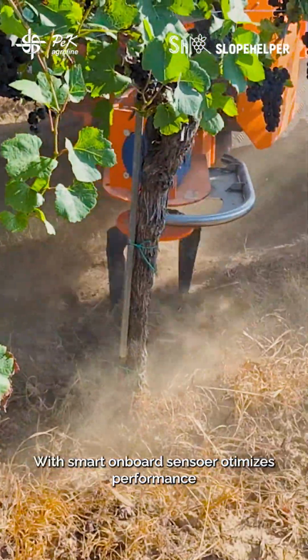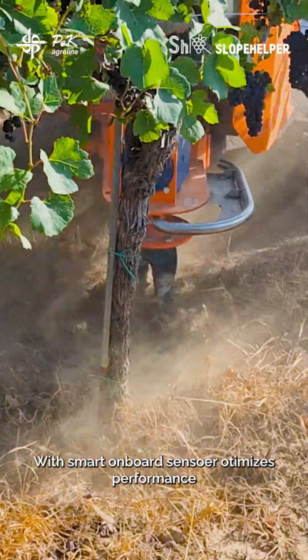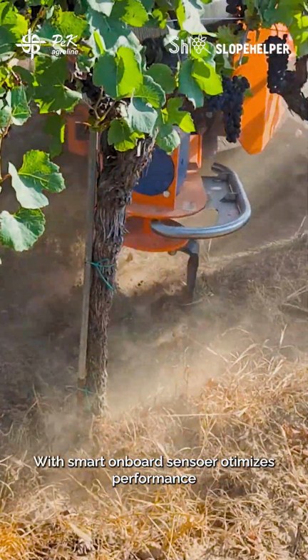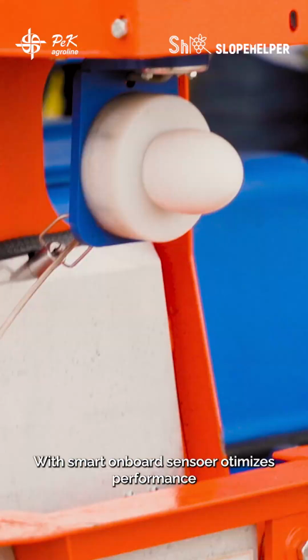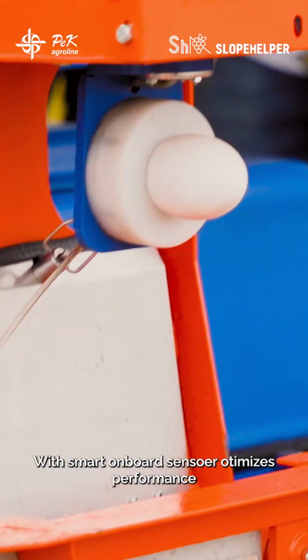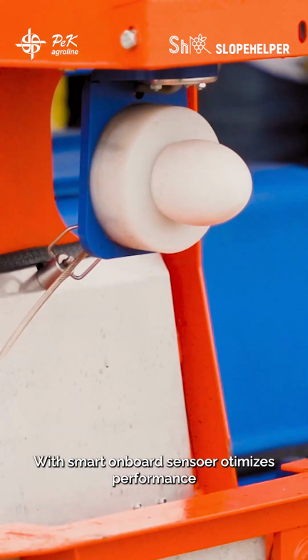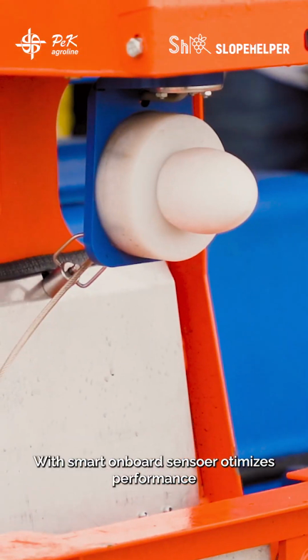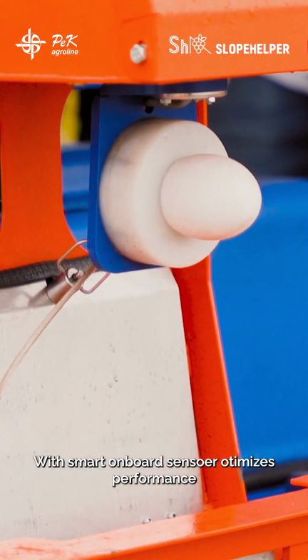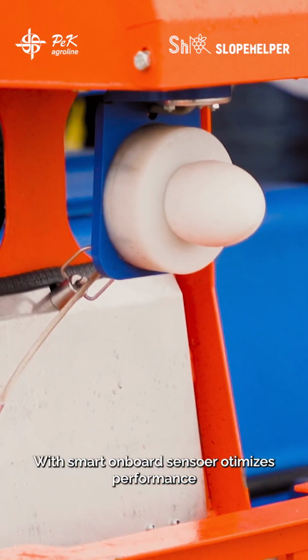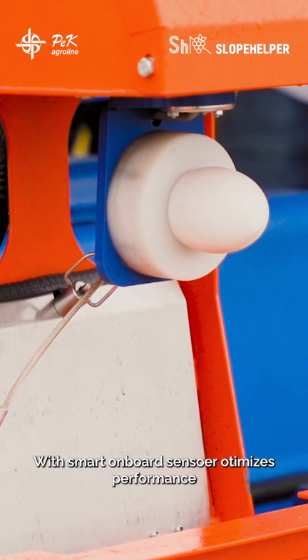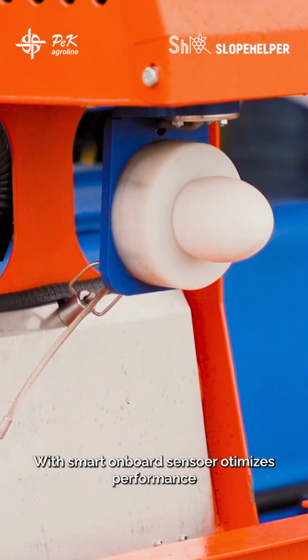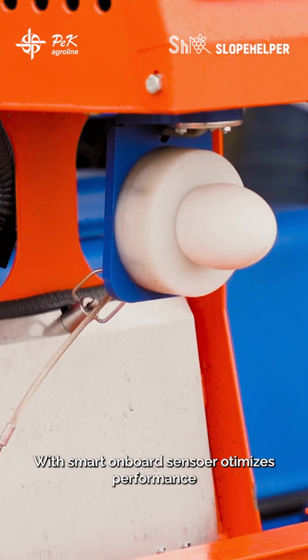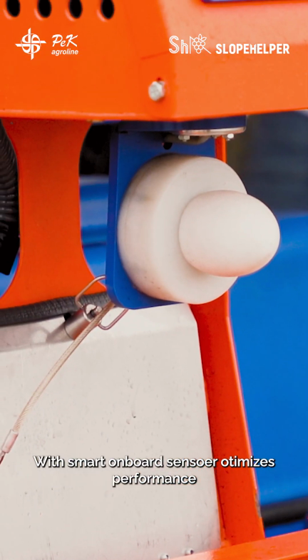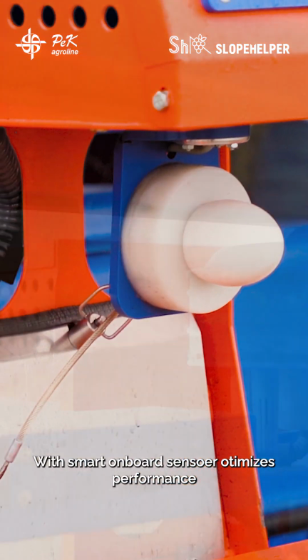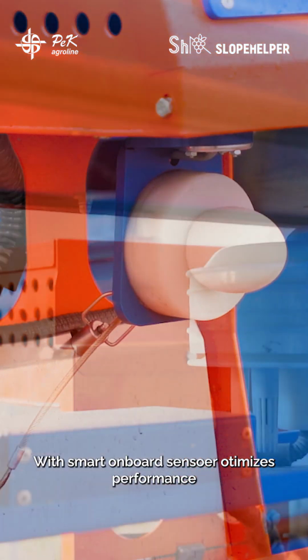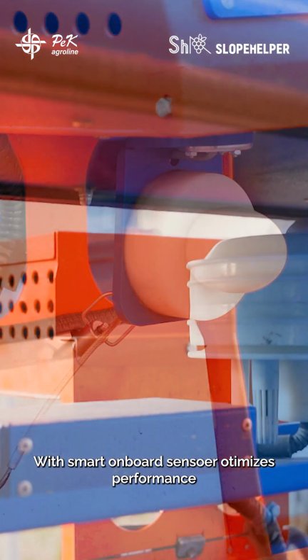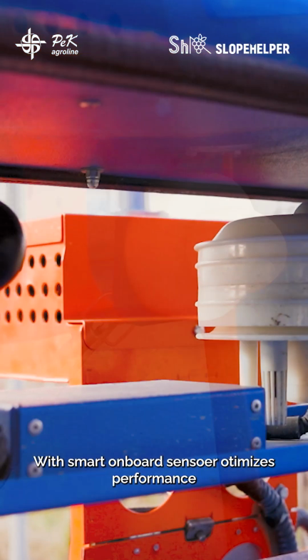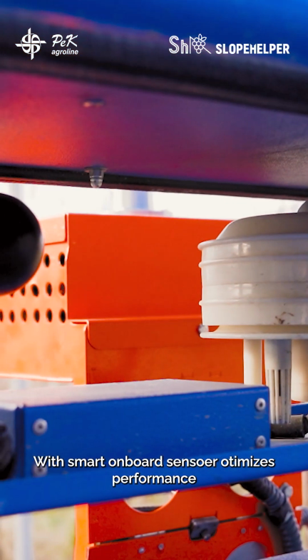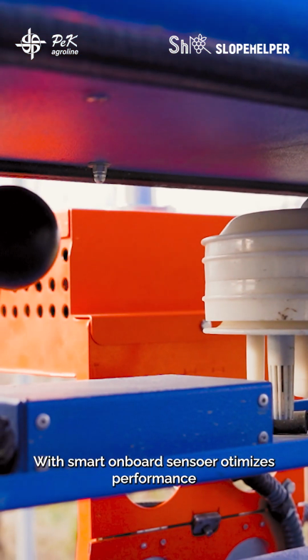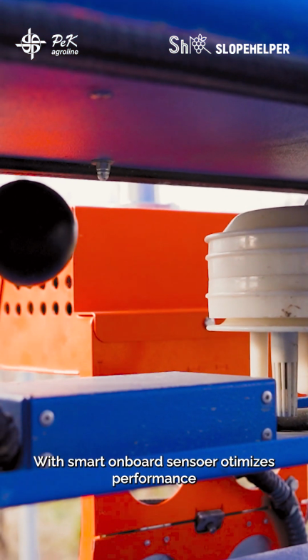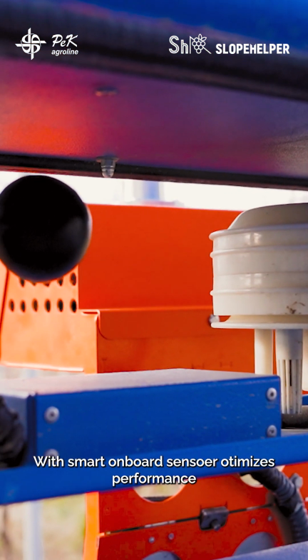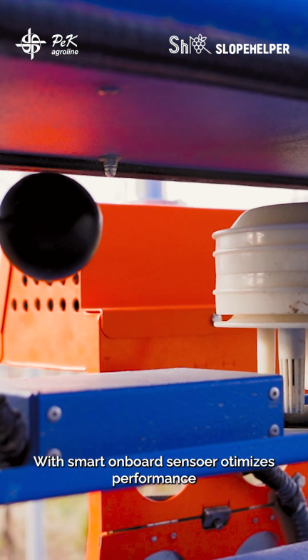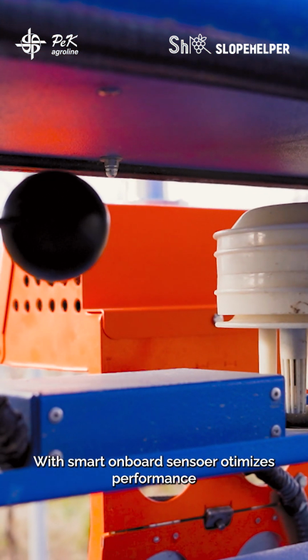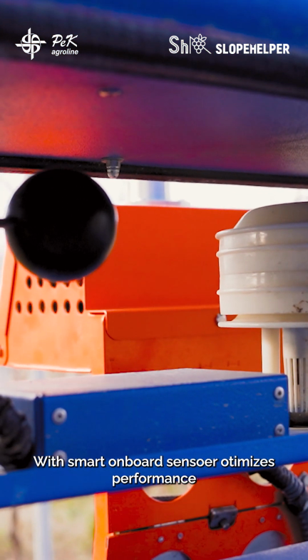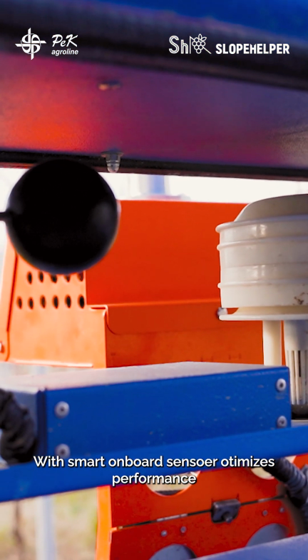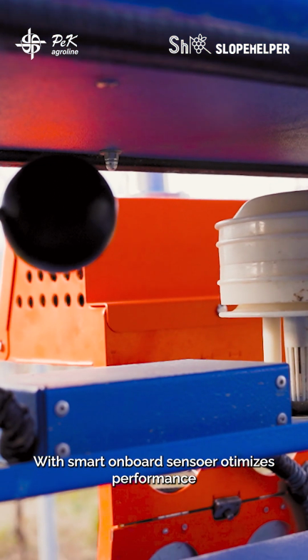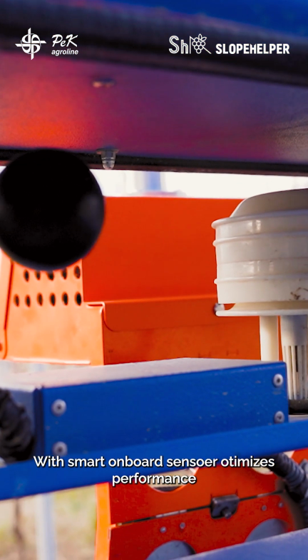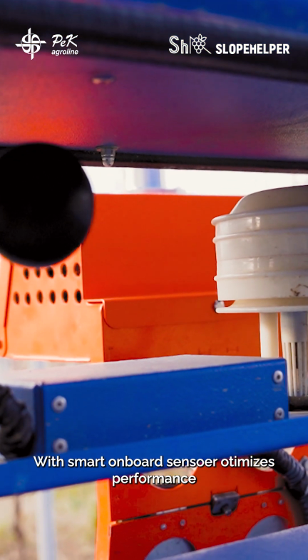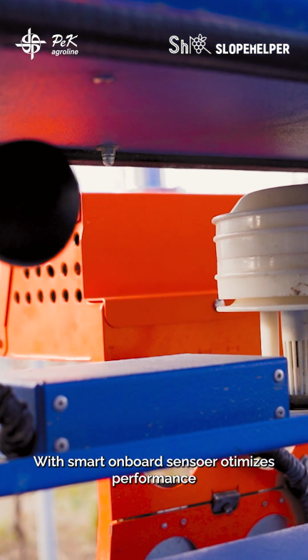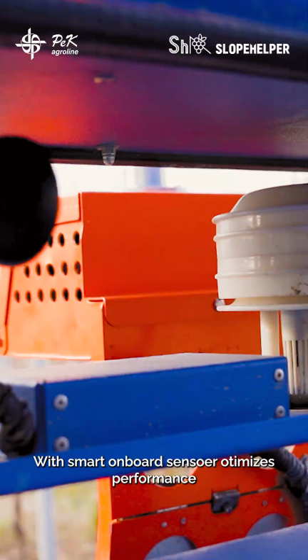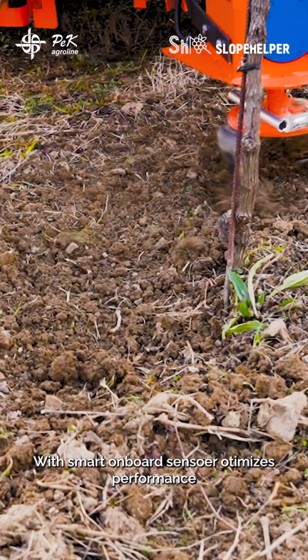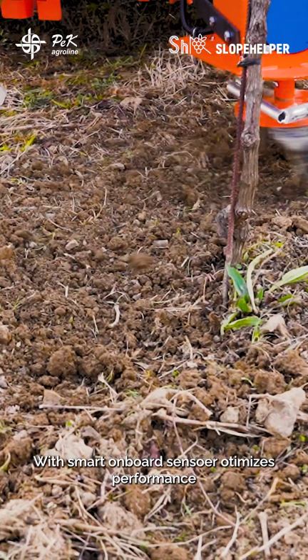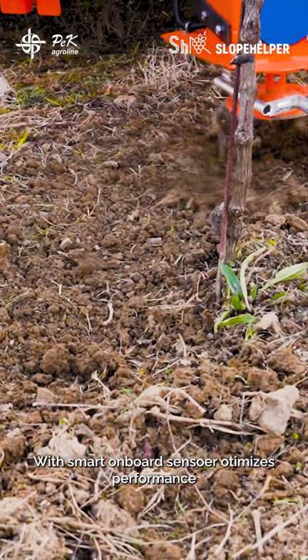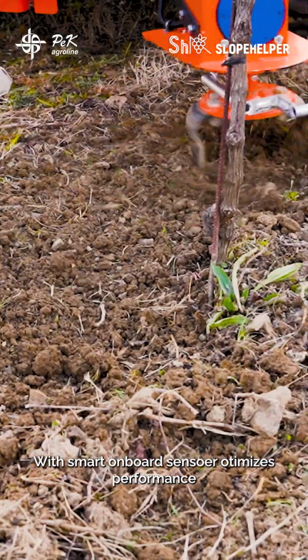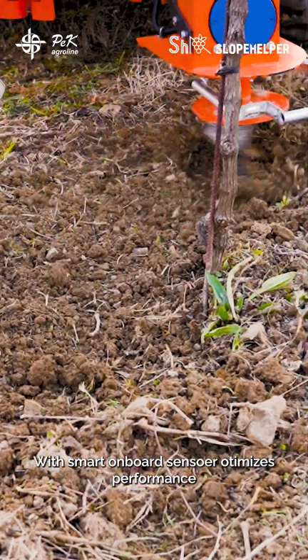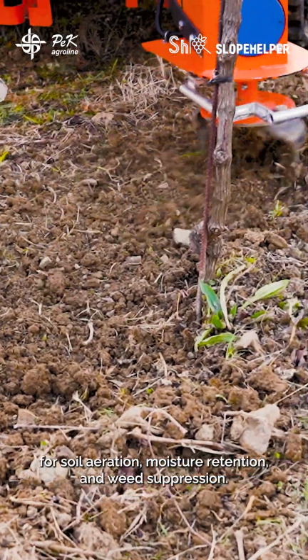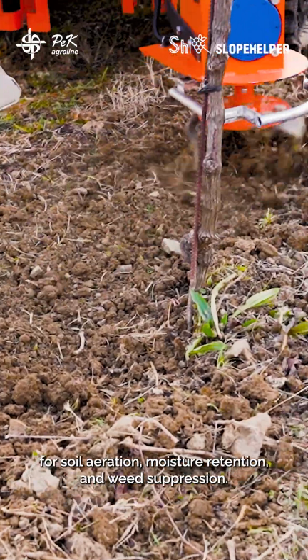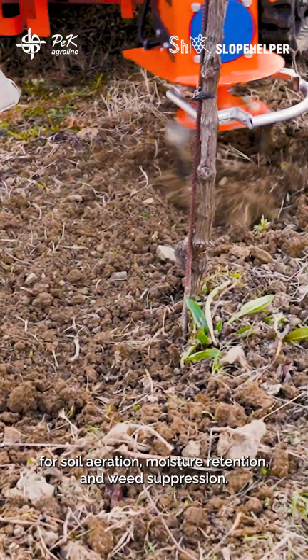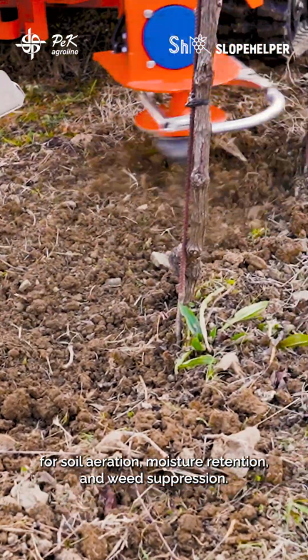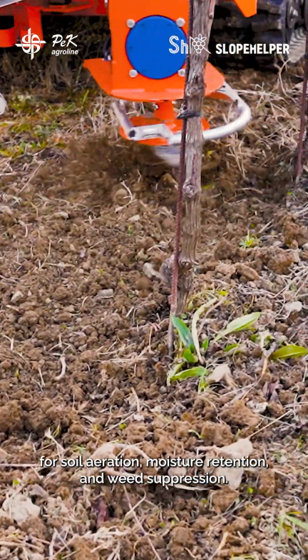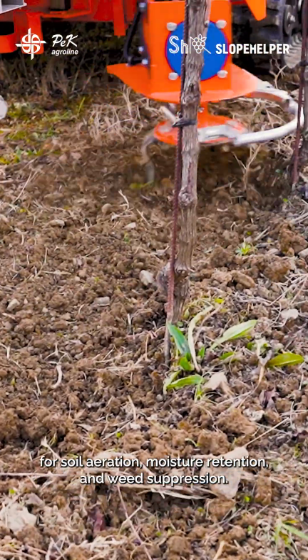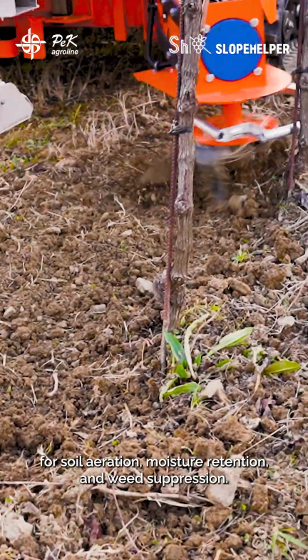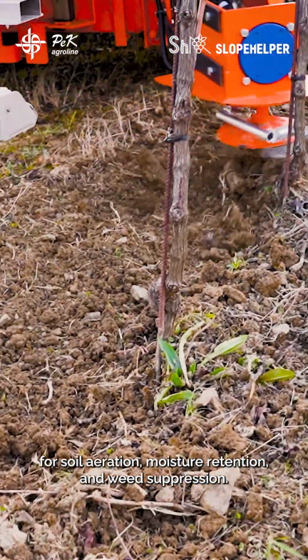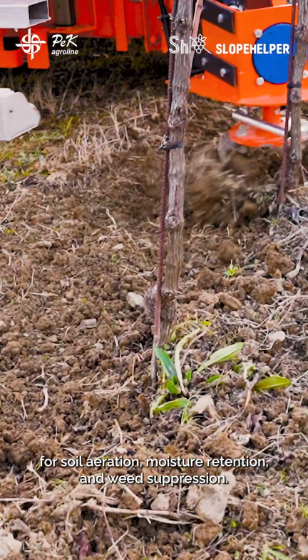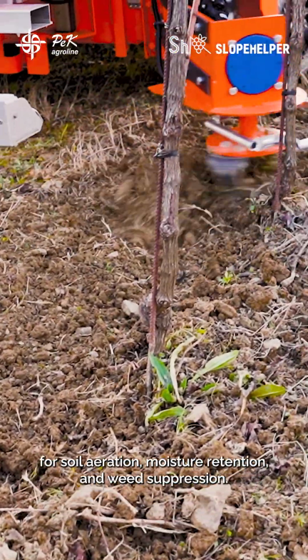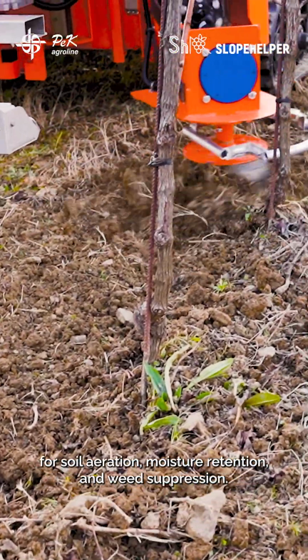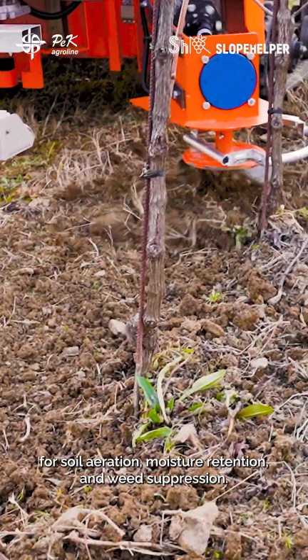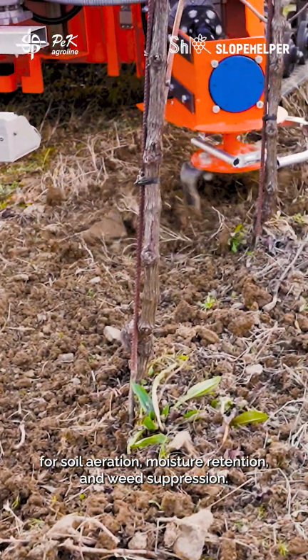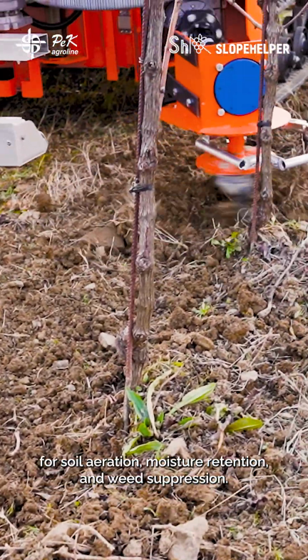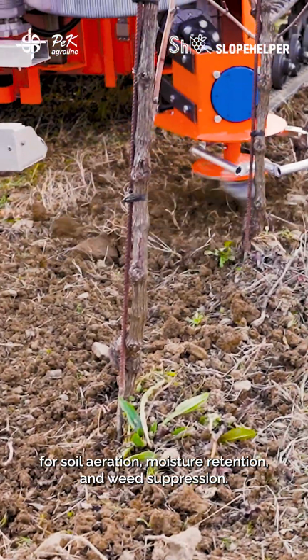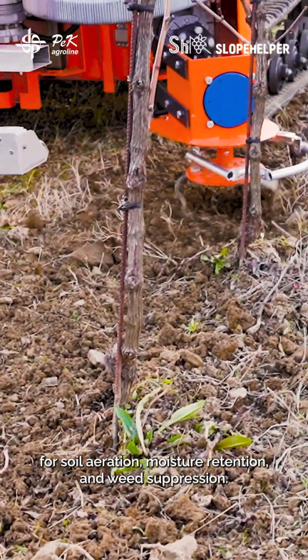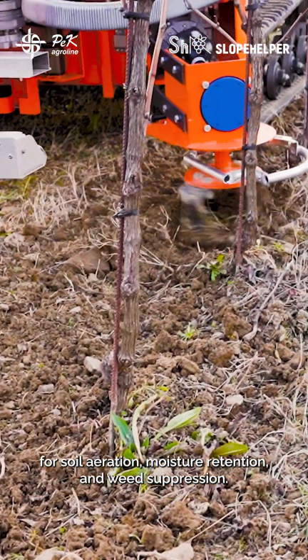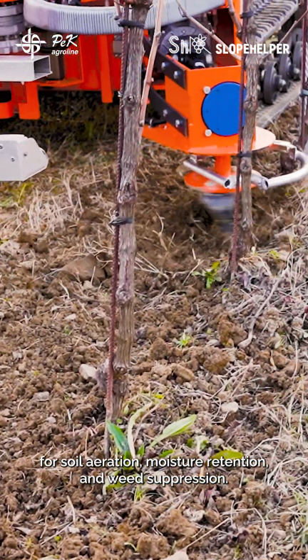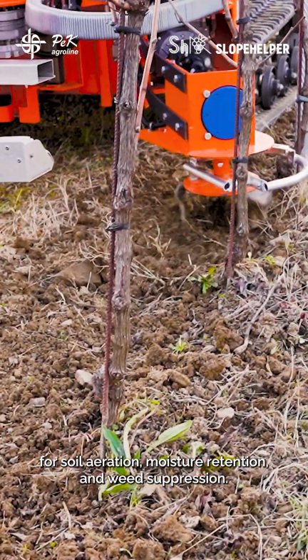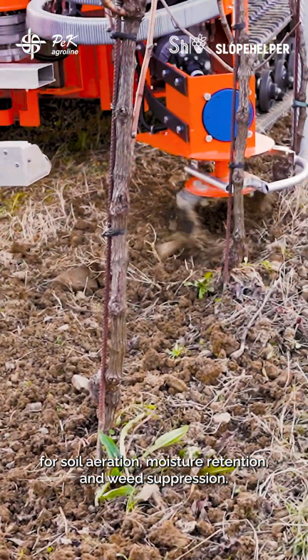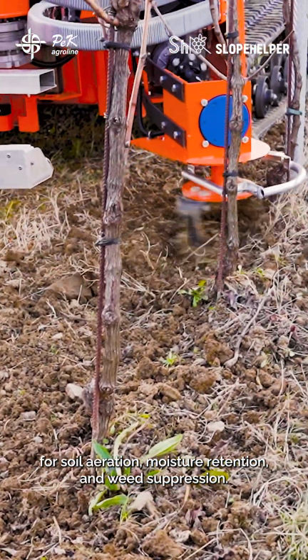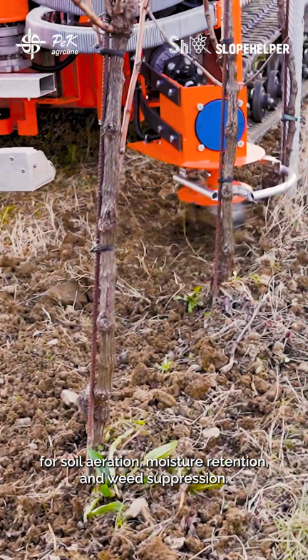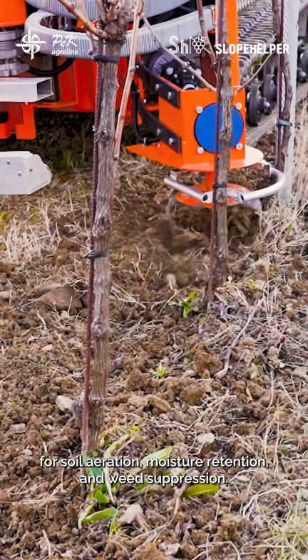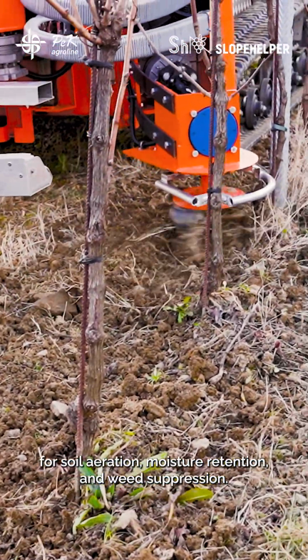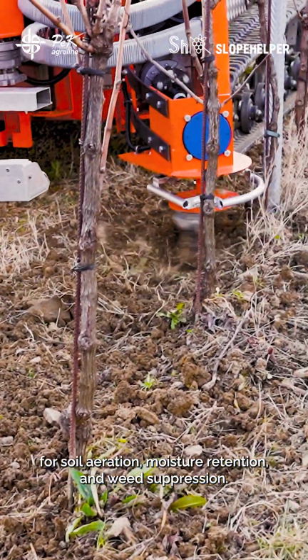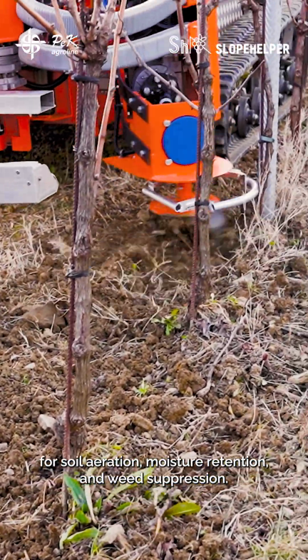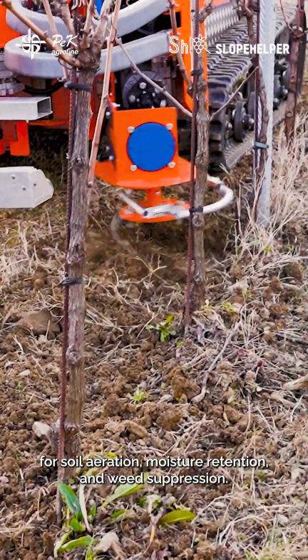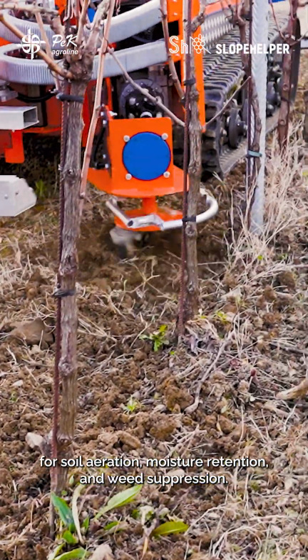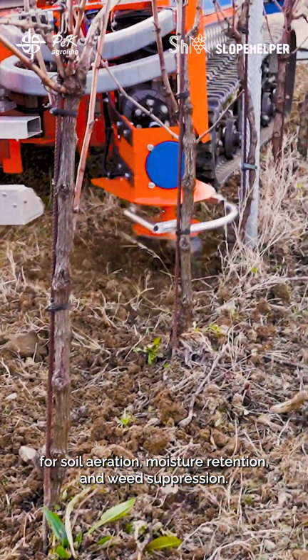With smart onboard sensors, the Power Harrow optimizes performance for soil aeration, moisture retention, and weed suppression.